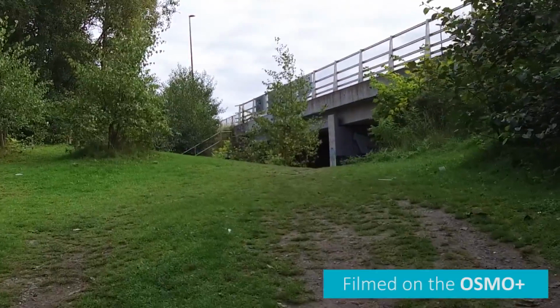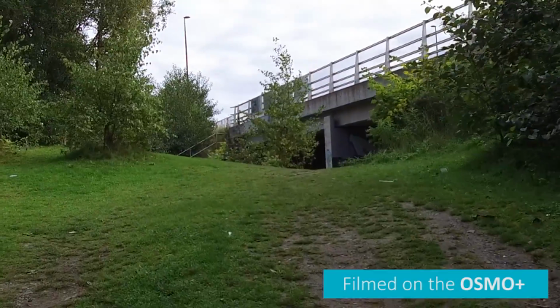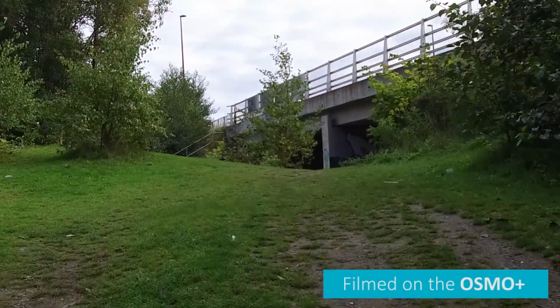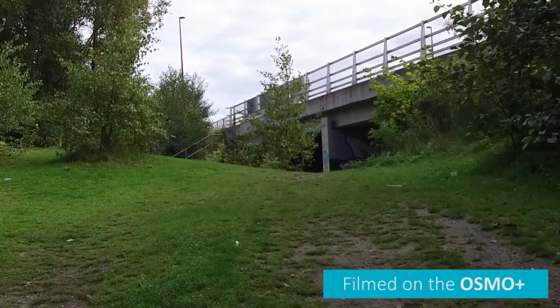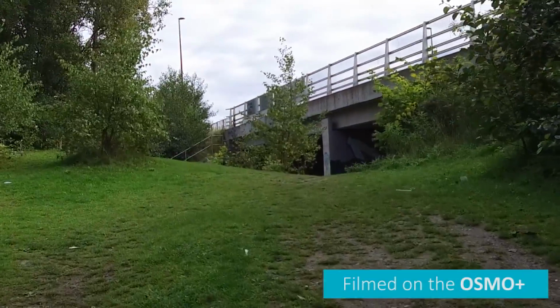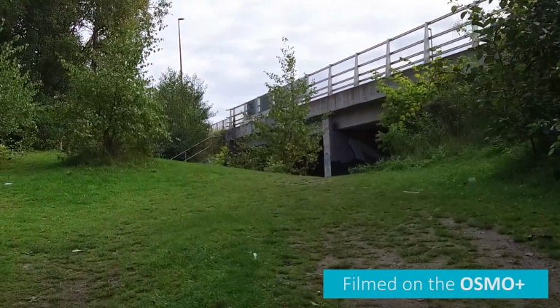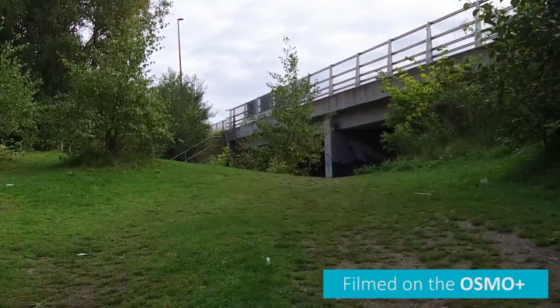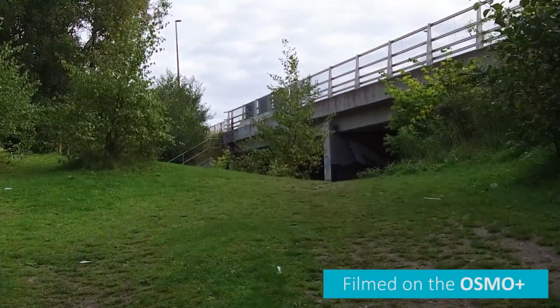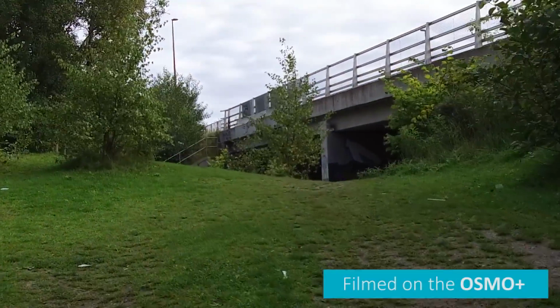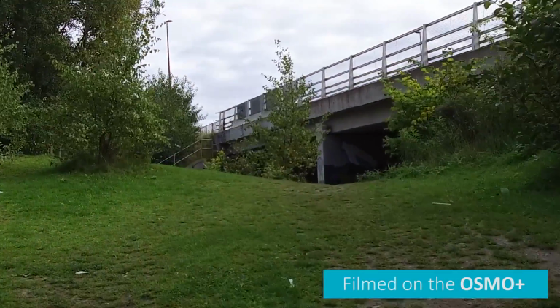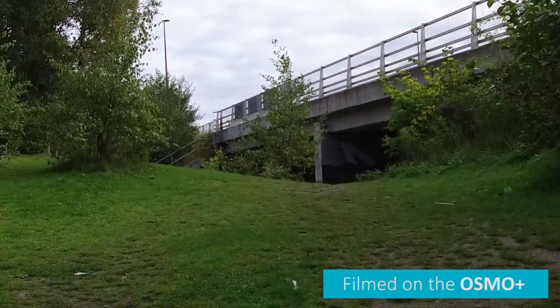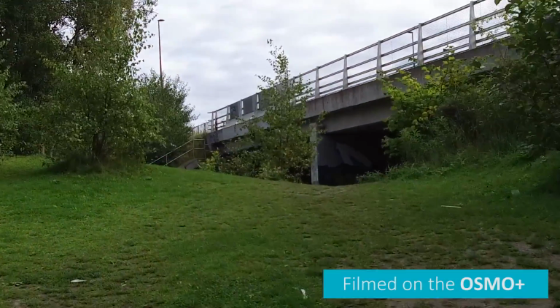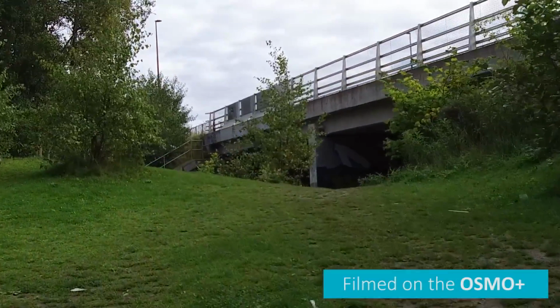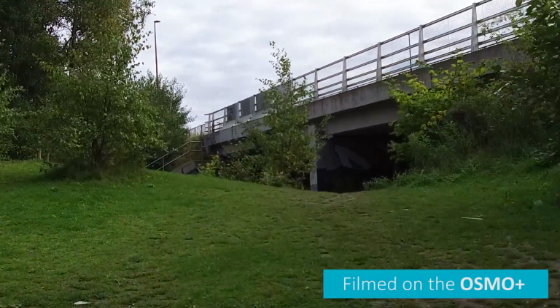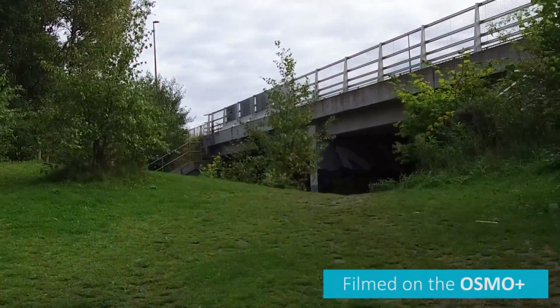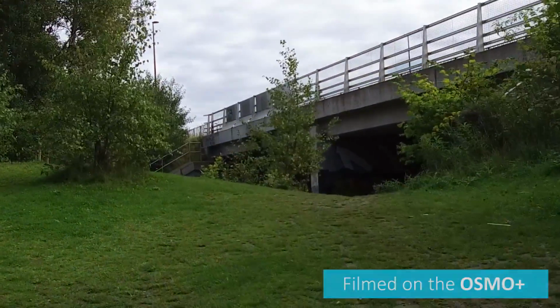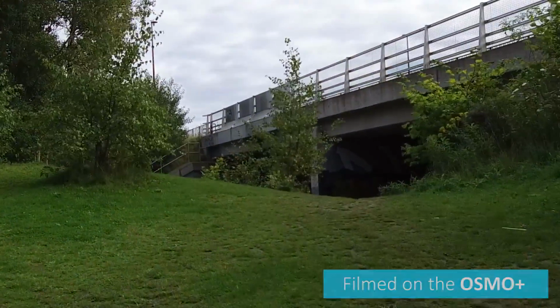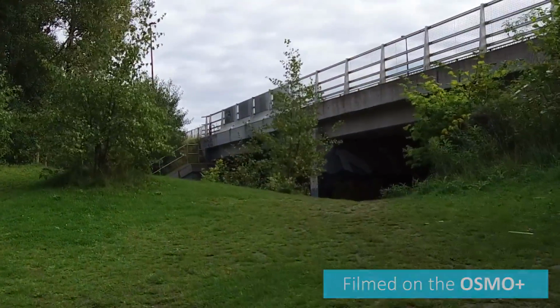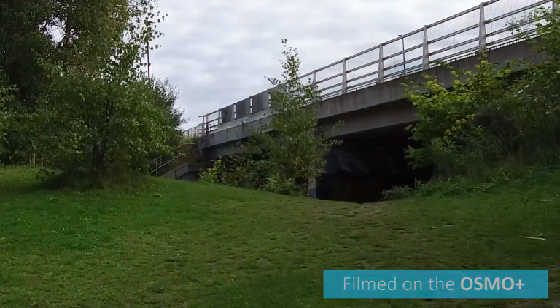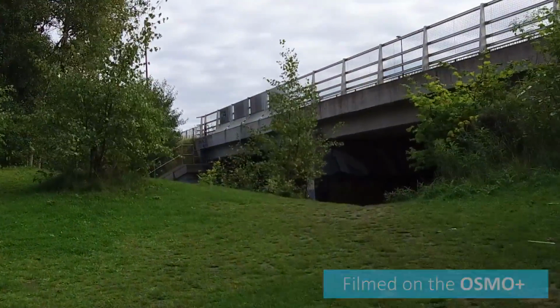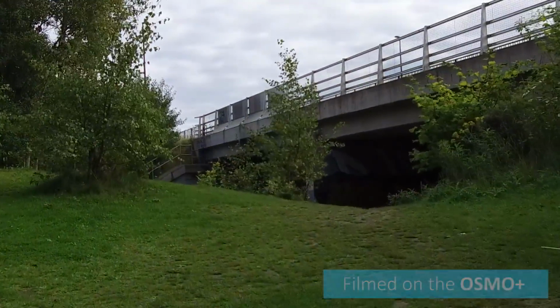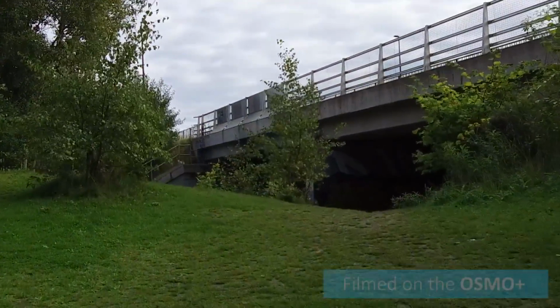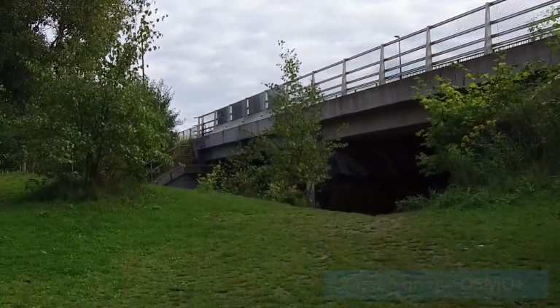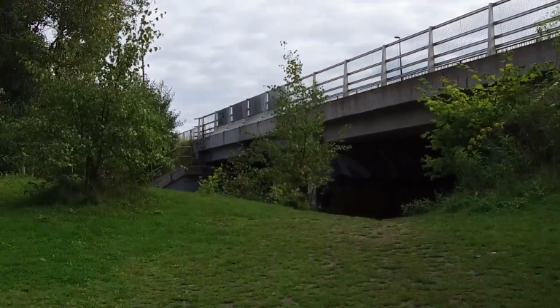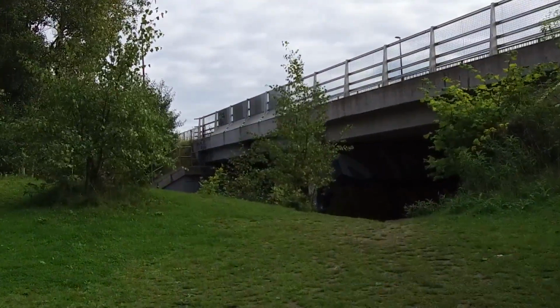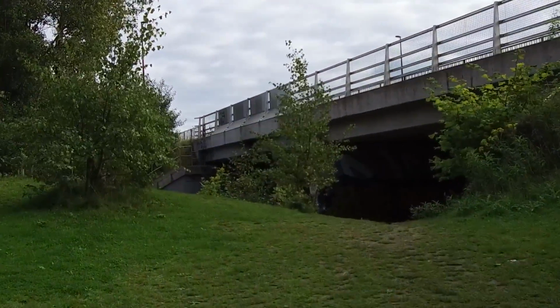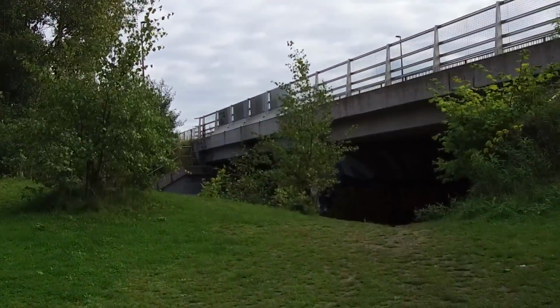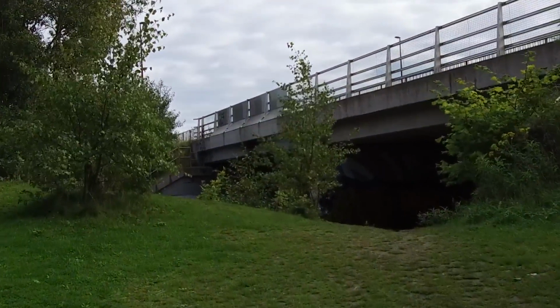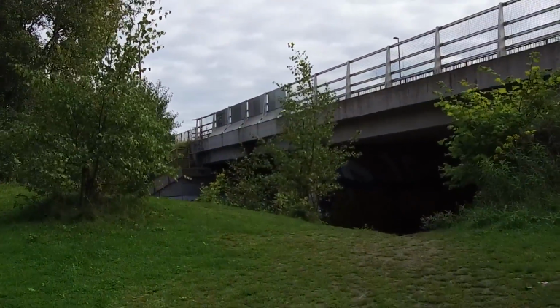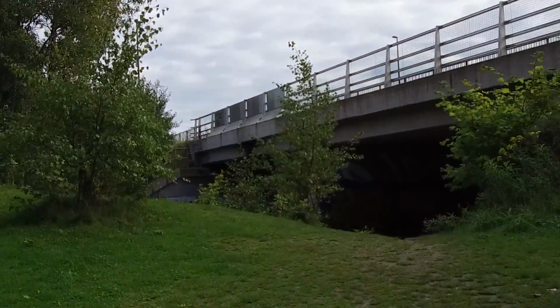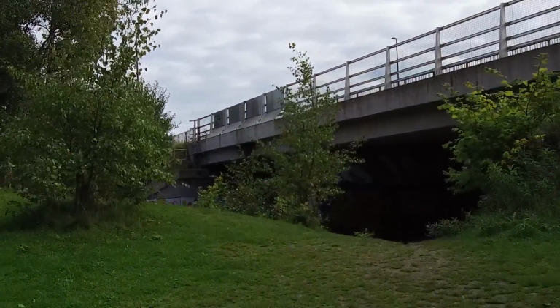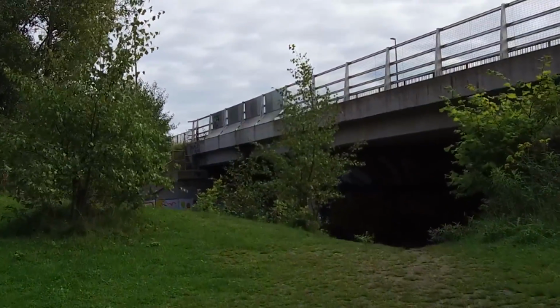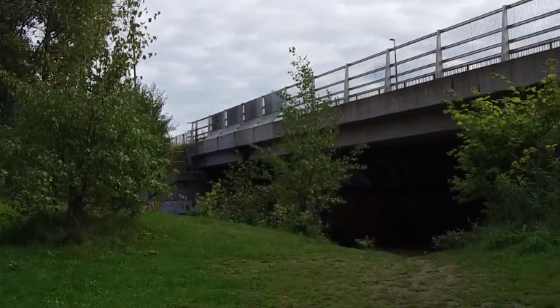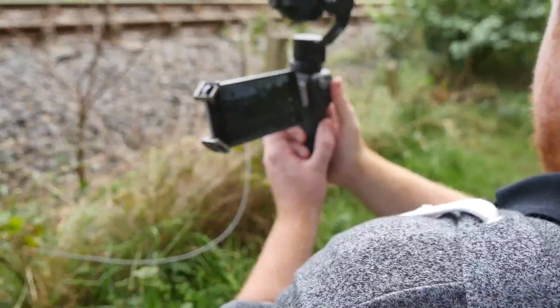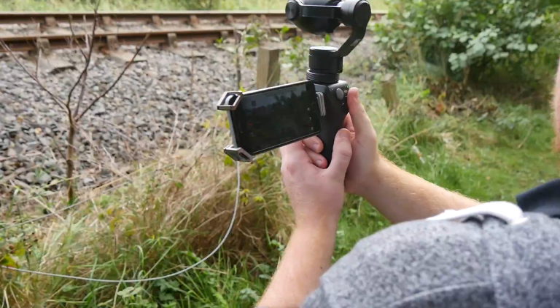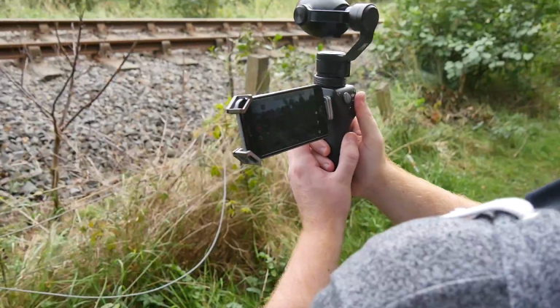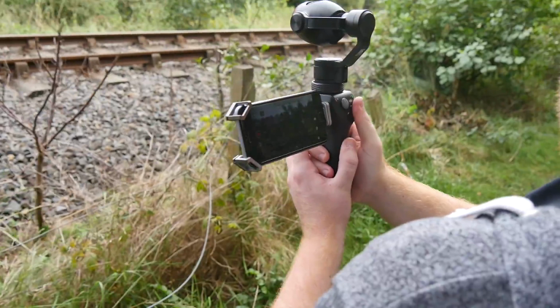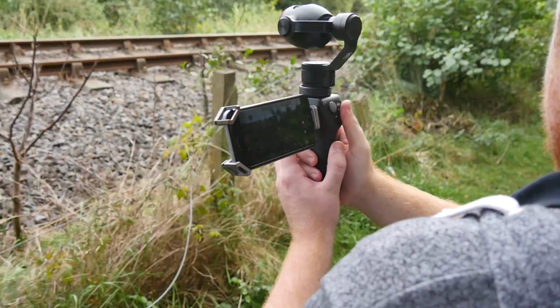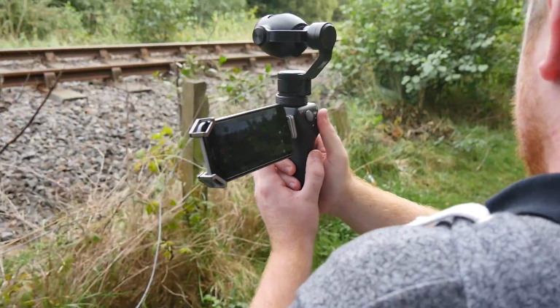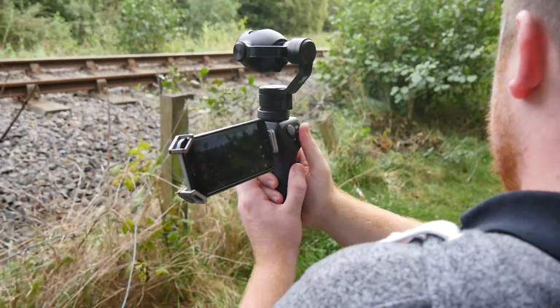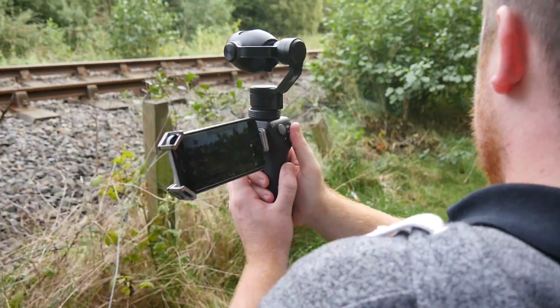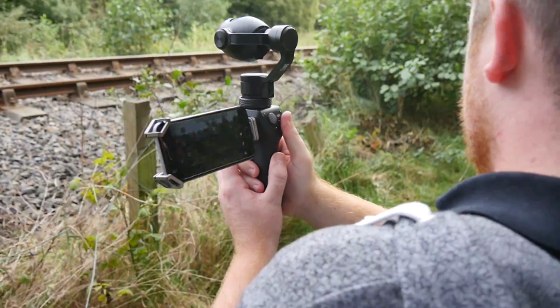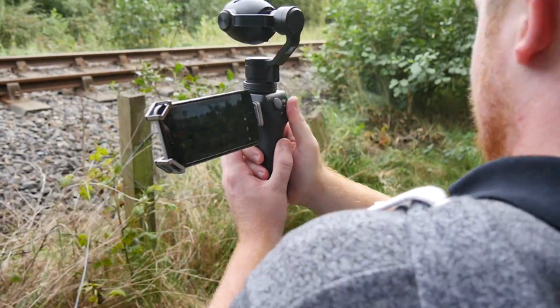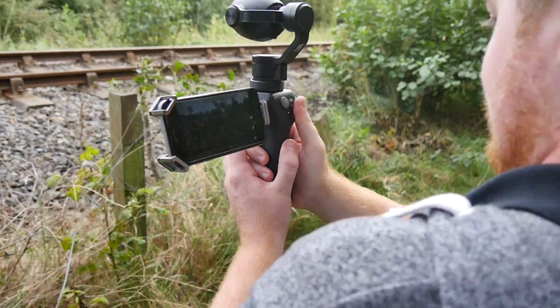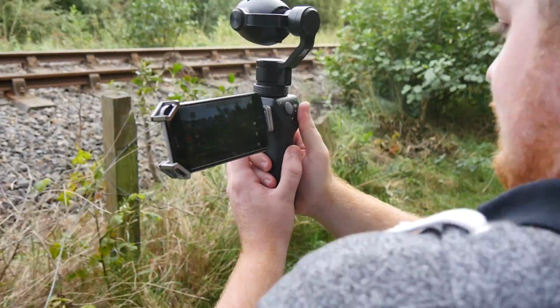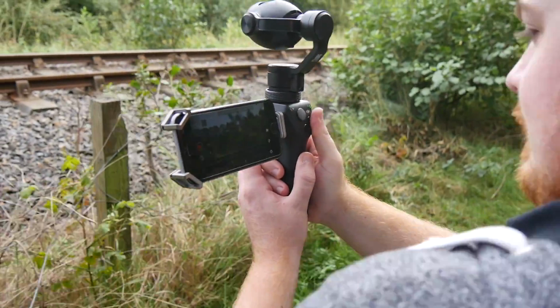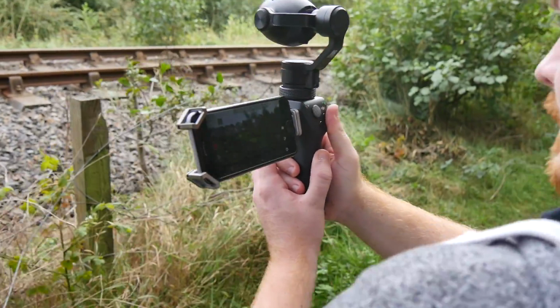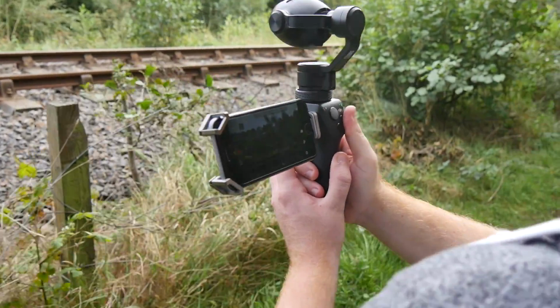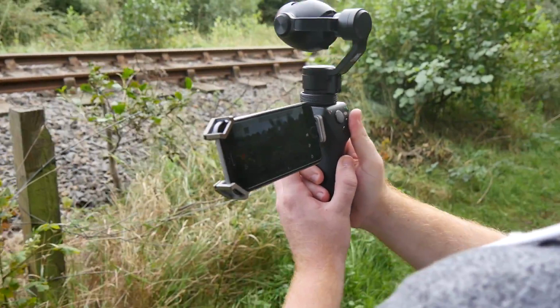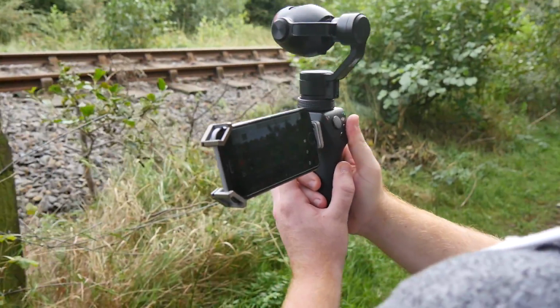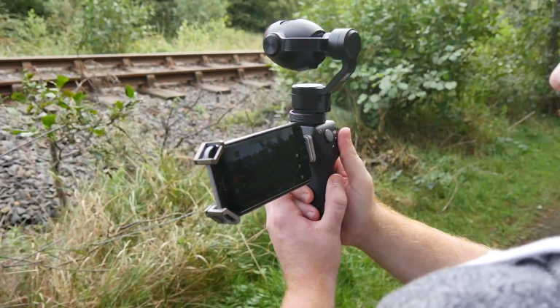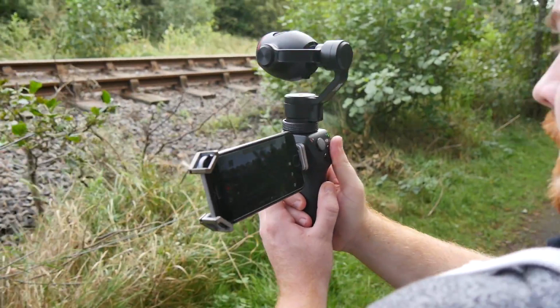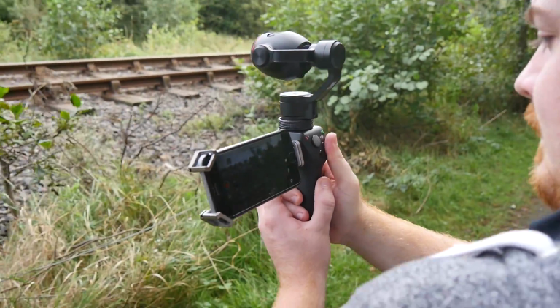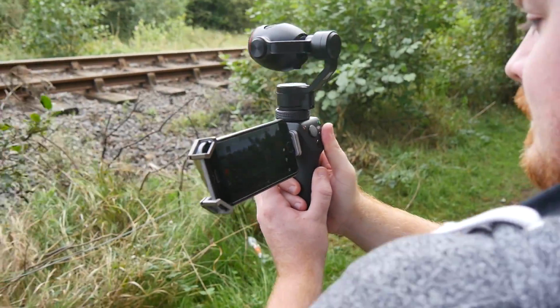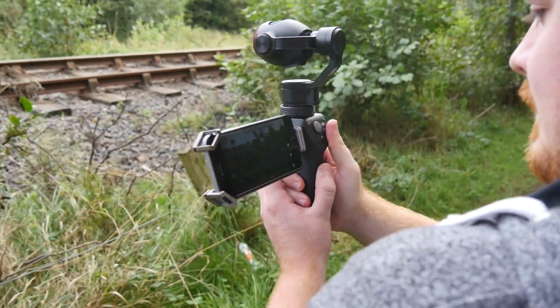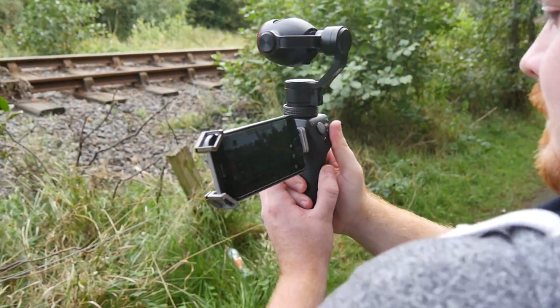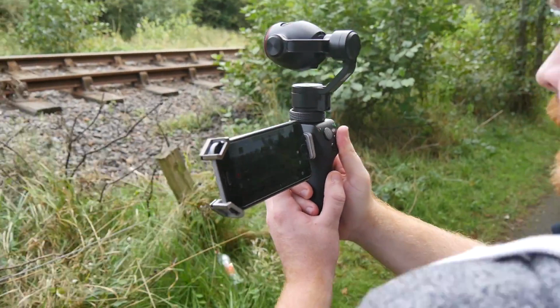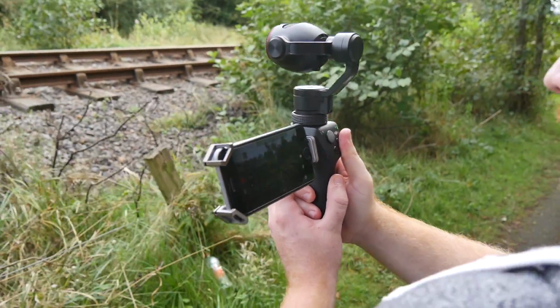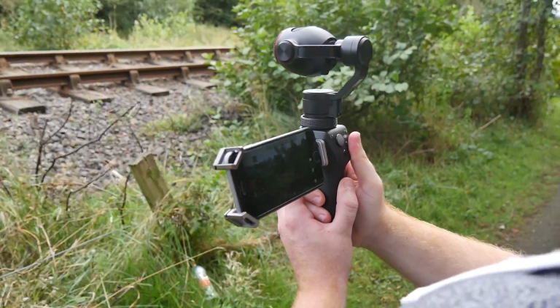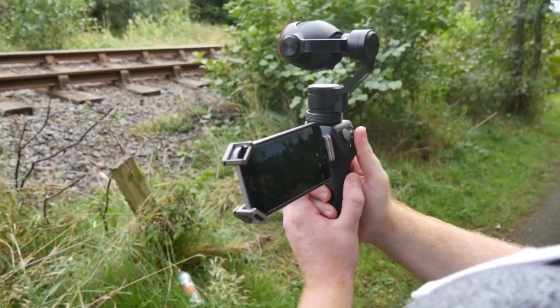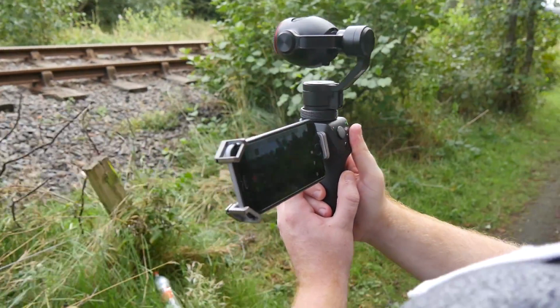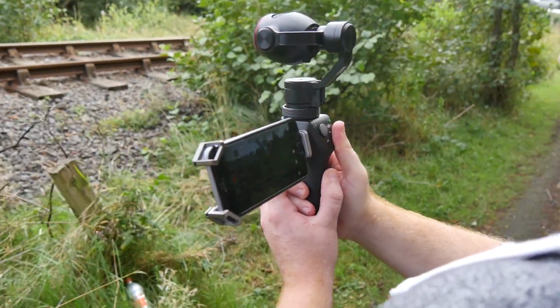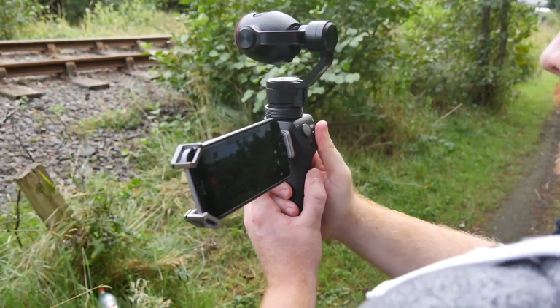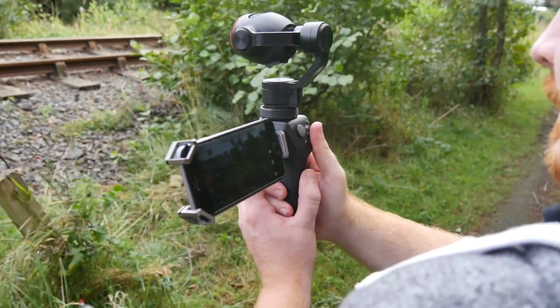We also wandered around with the Osmo Plus to get some example footage. Despite the bumpy terrain, it produced consistently stable footage.